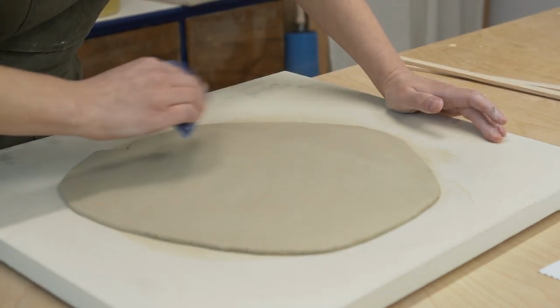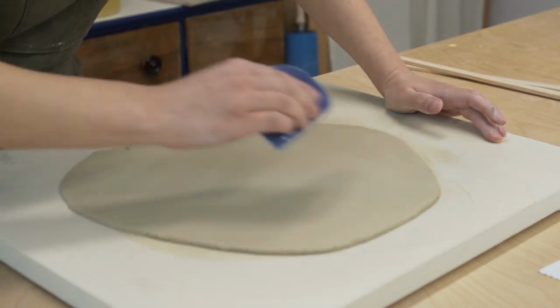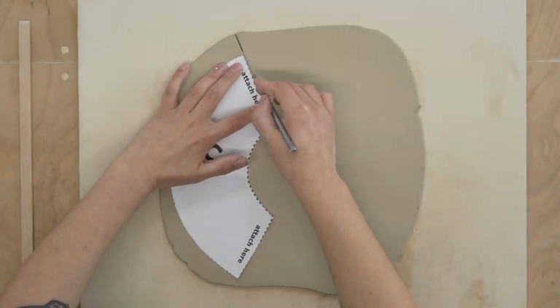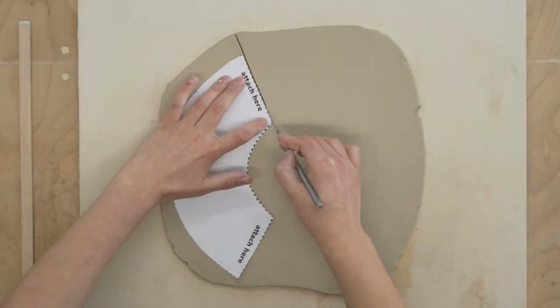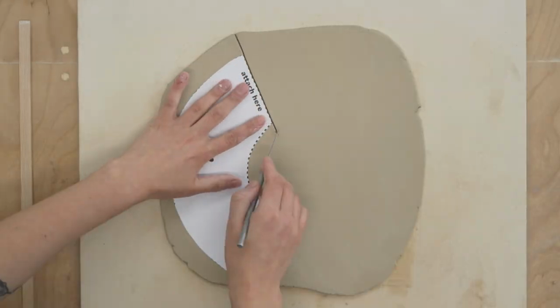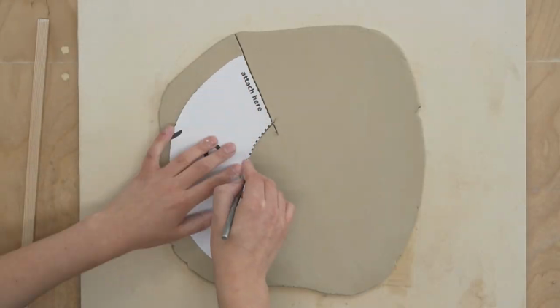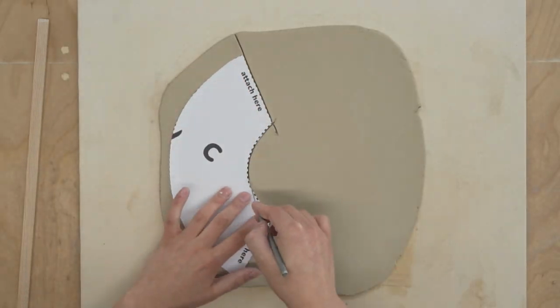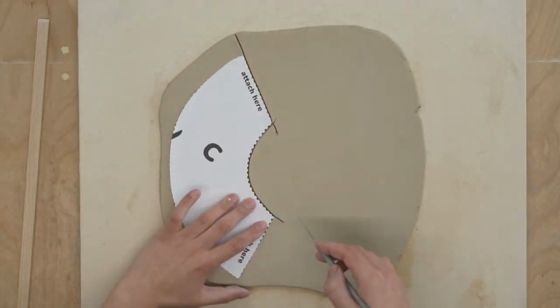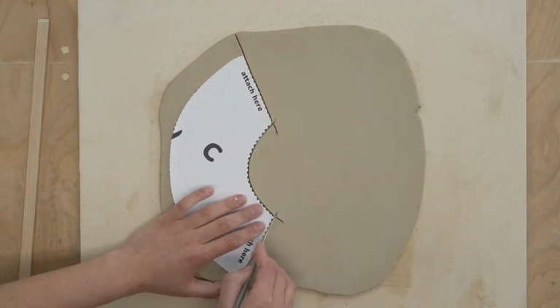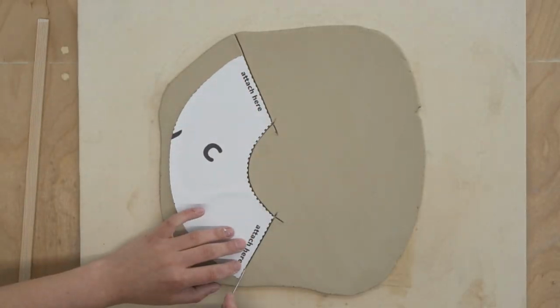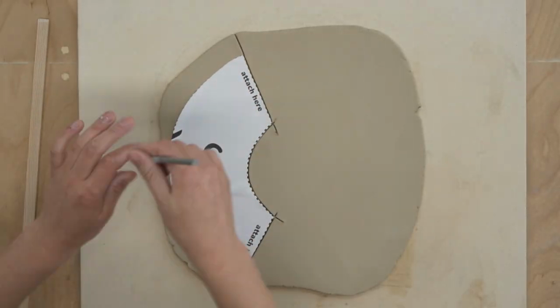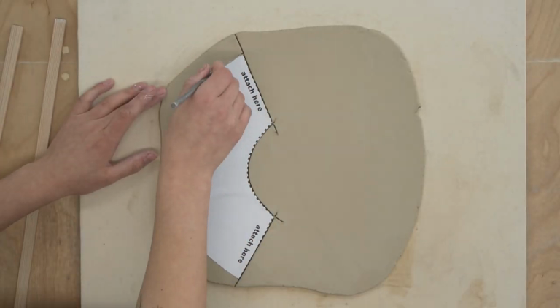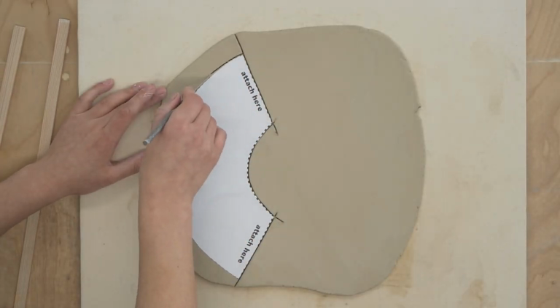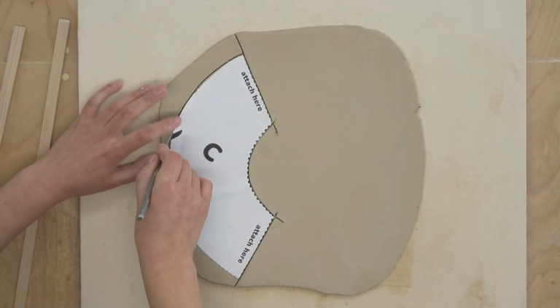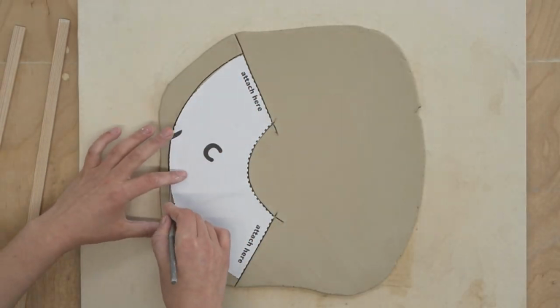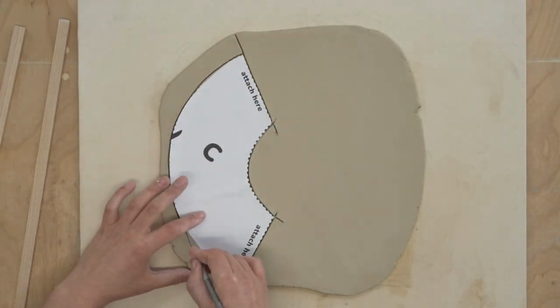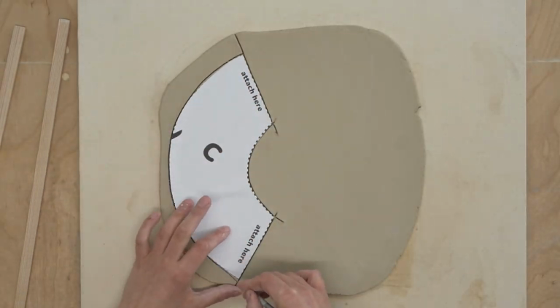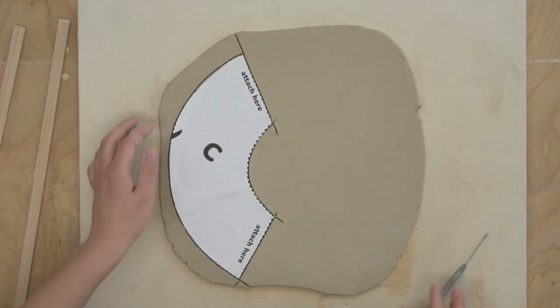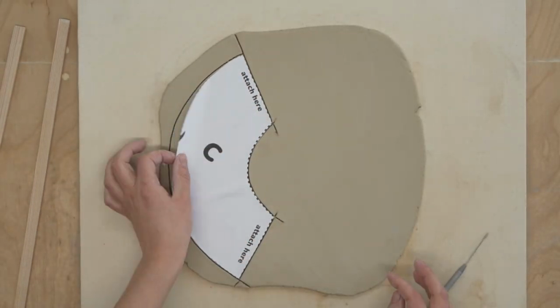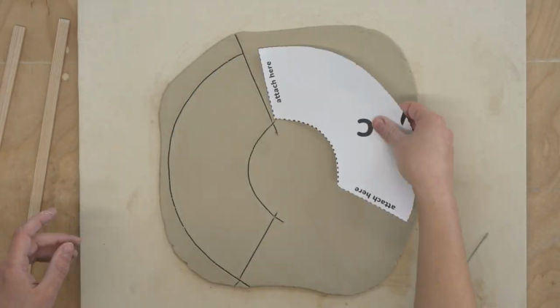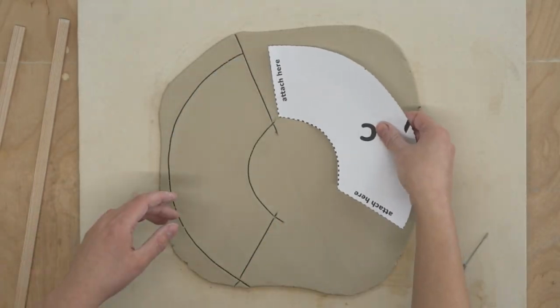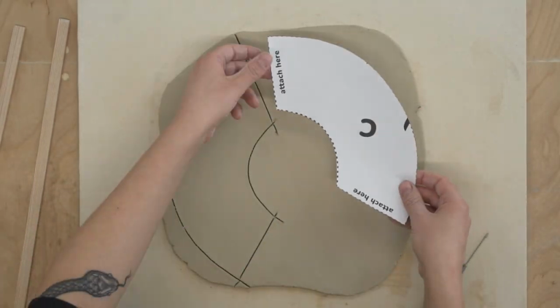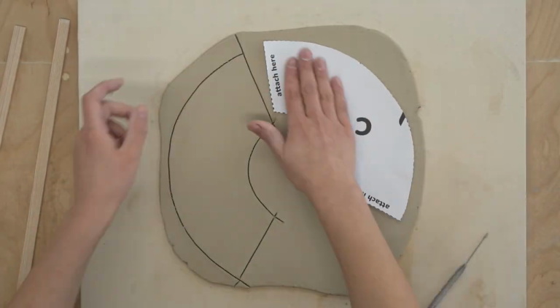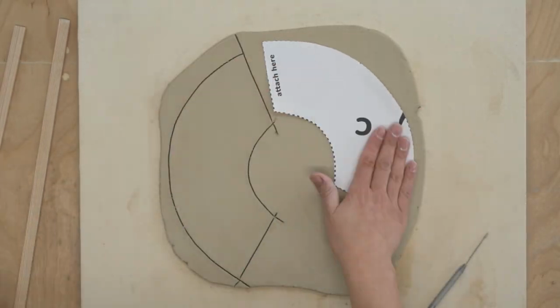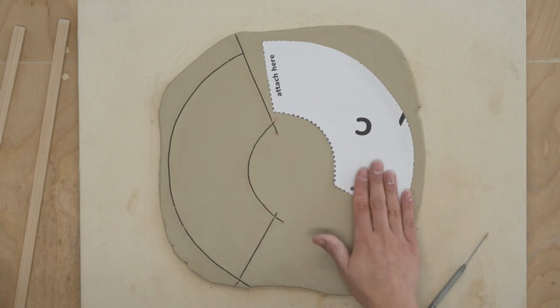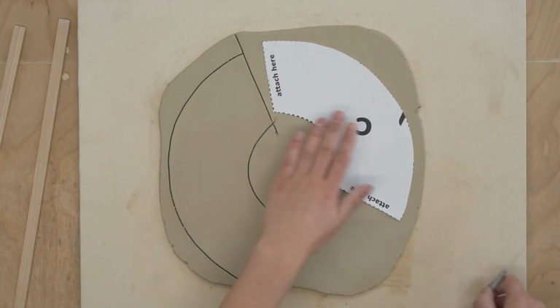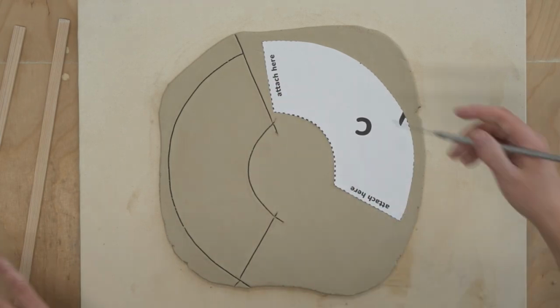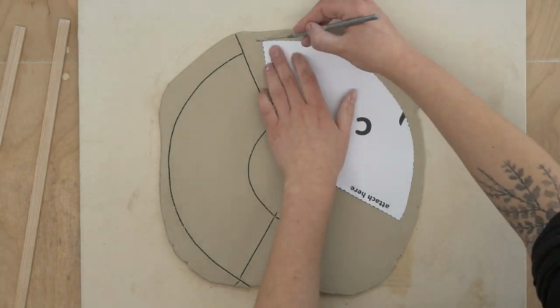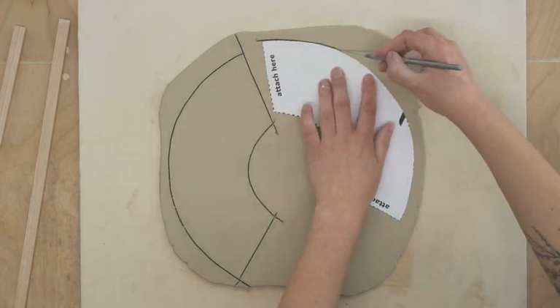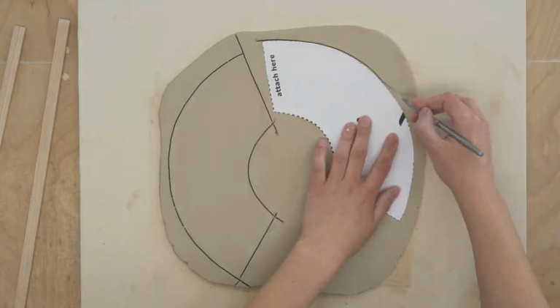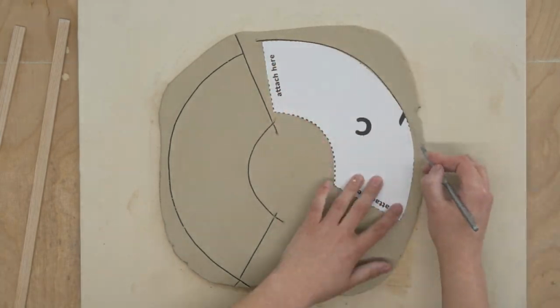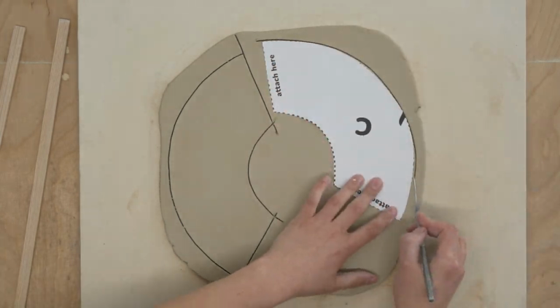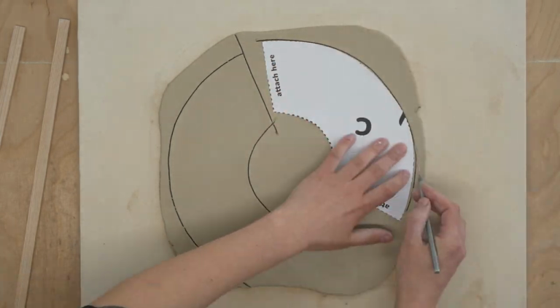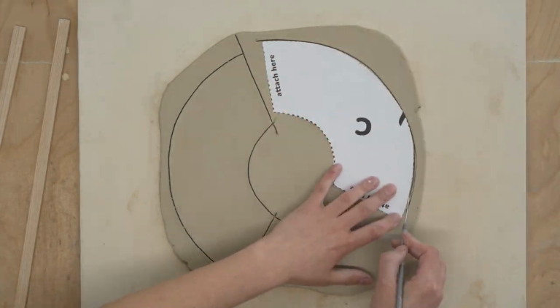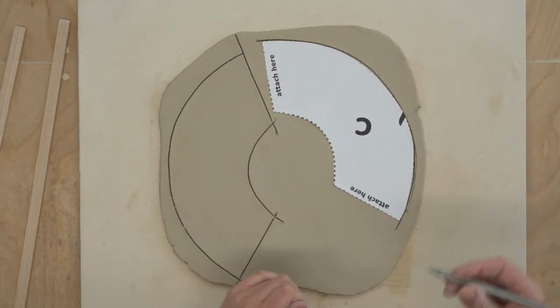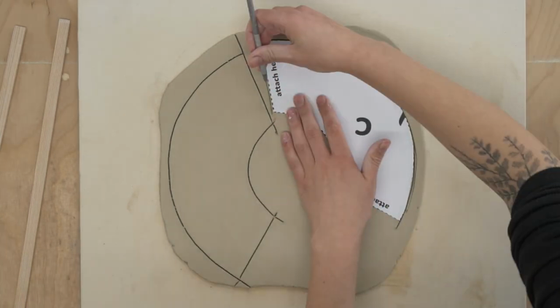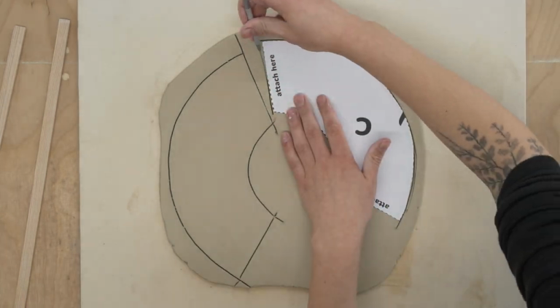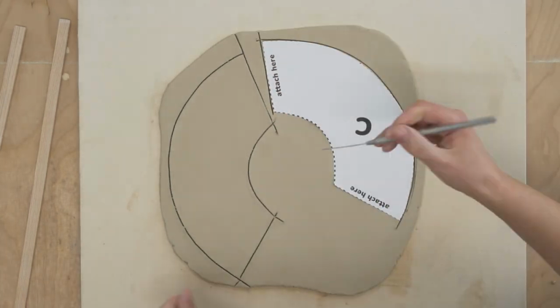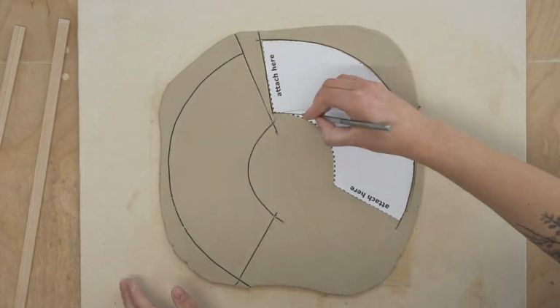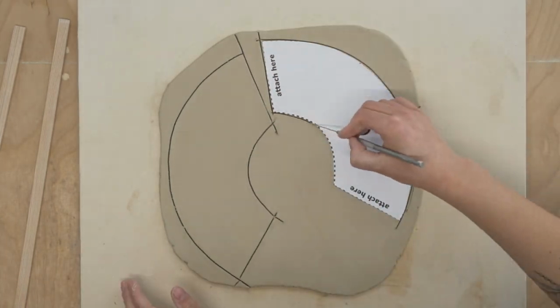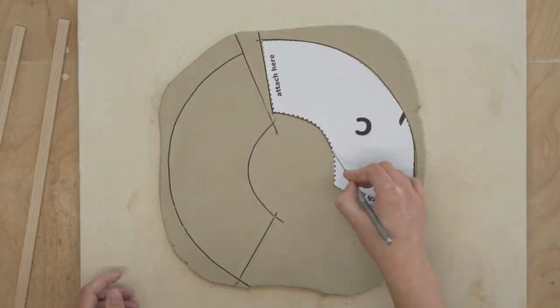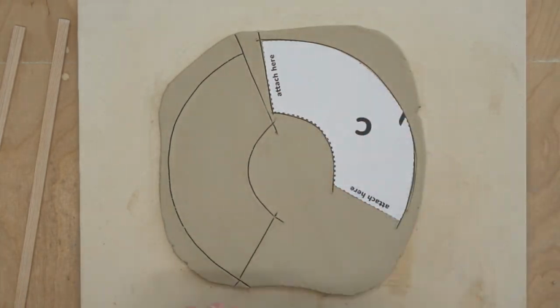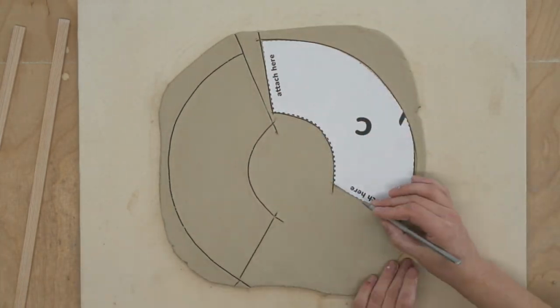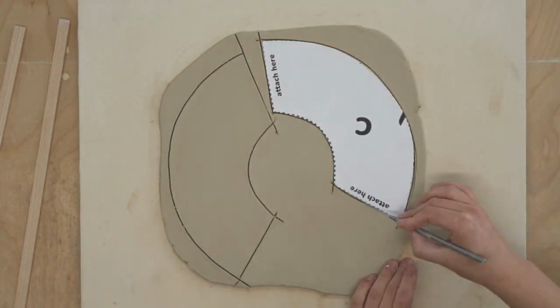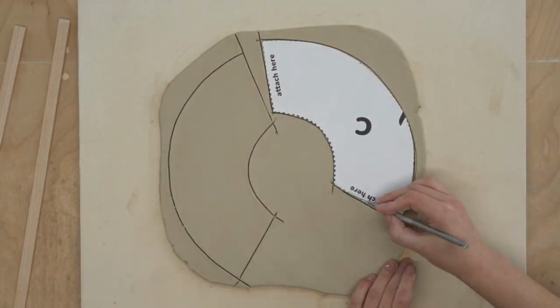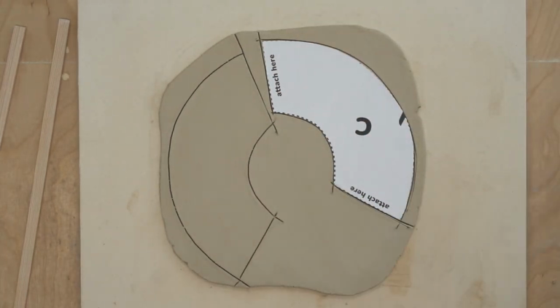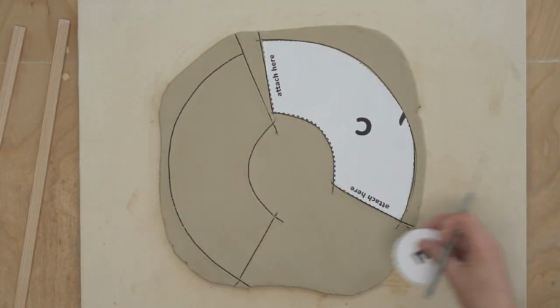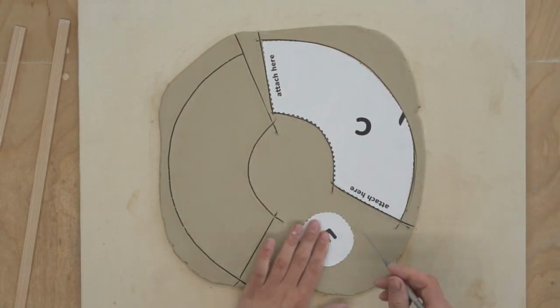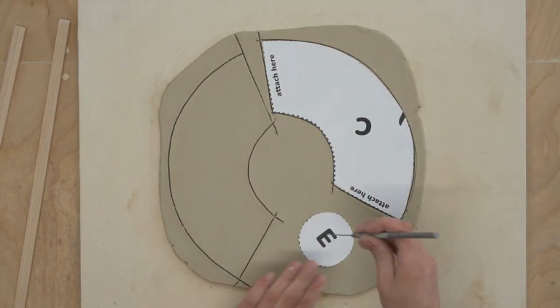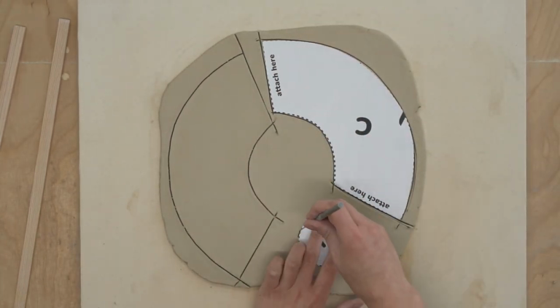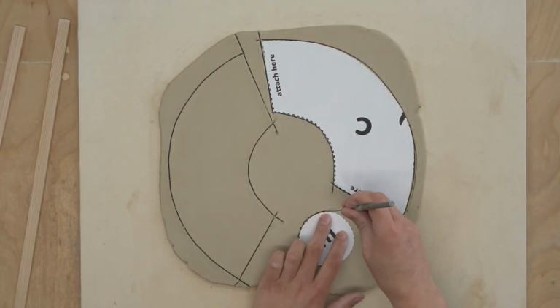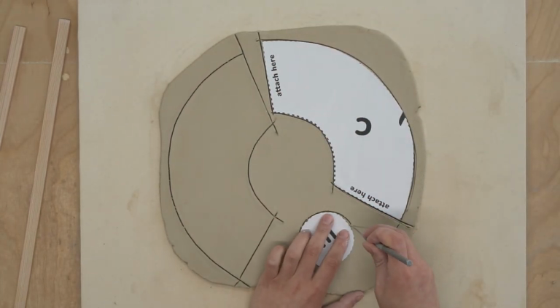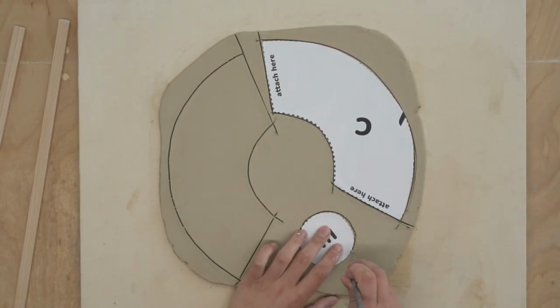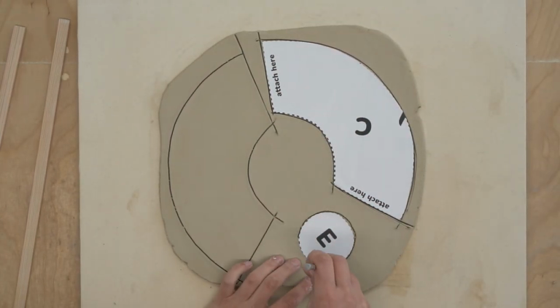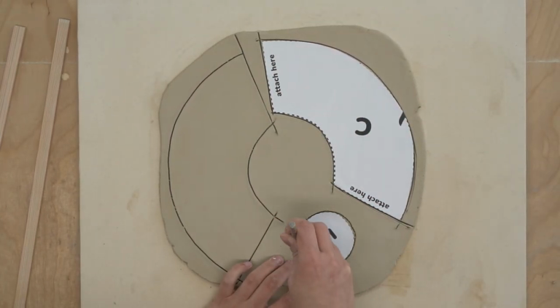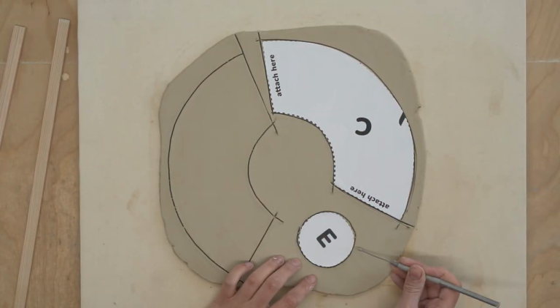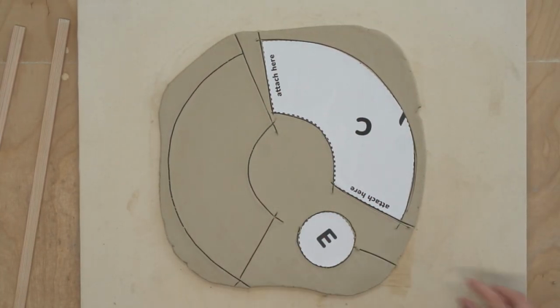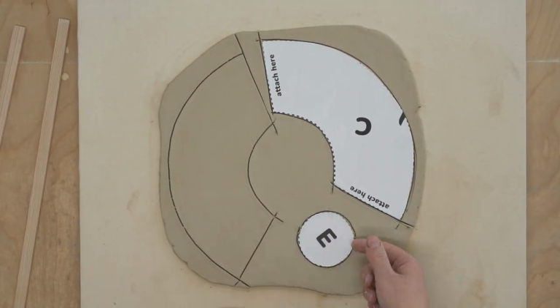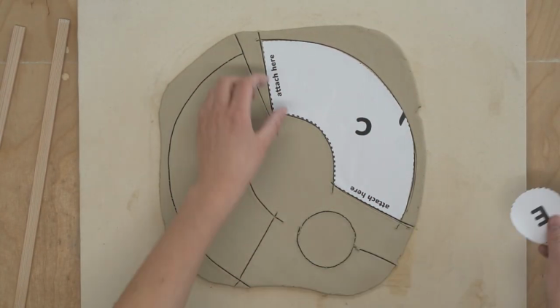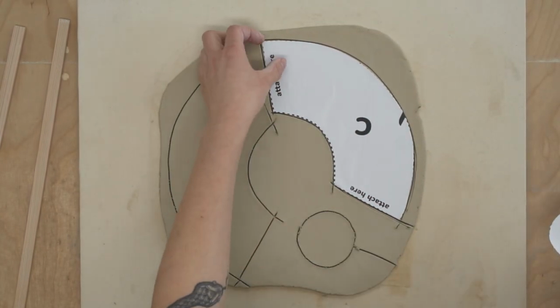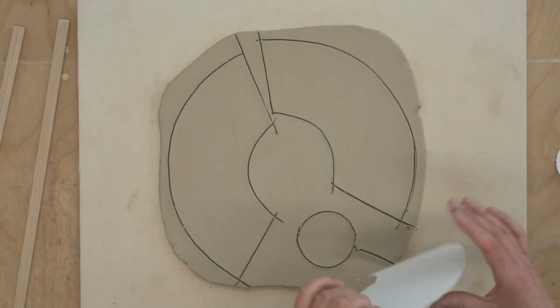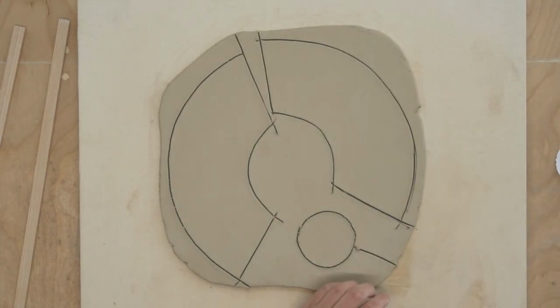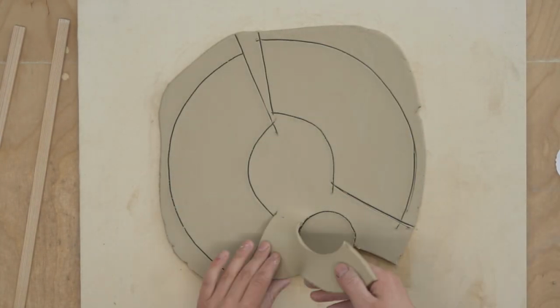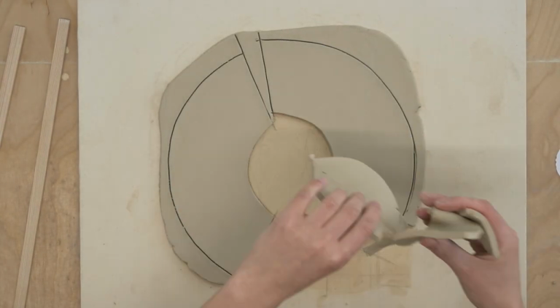Next you just lay down your templates and cut them out. You will need two pieces from the C template and one from the E template.